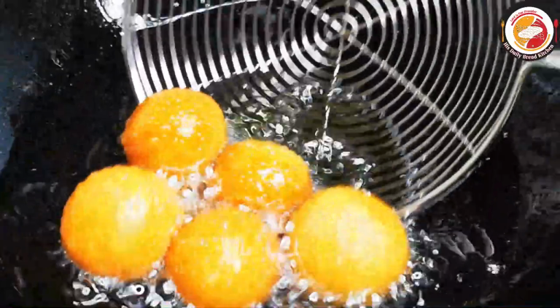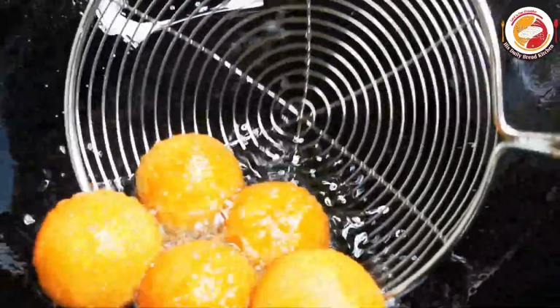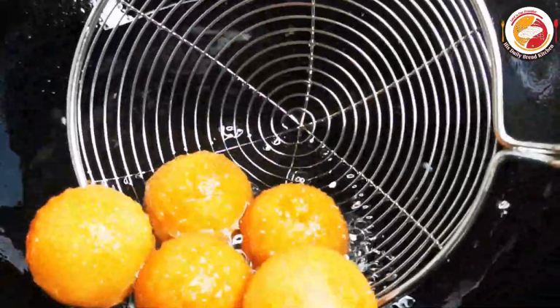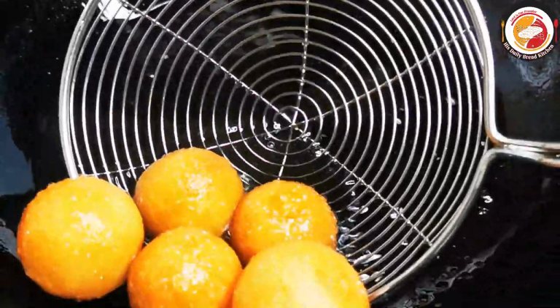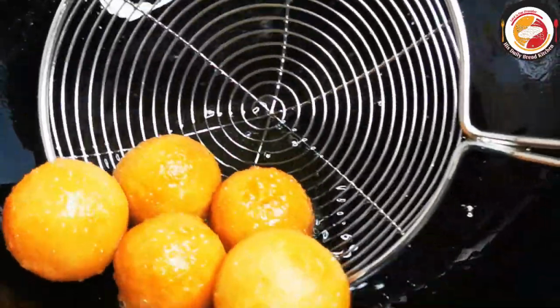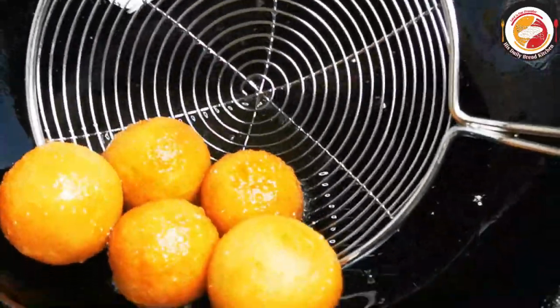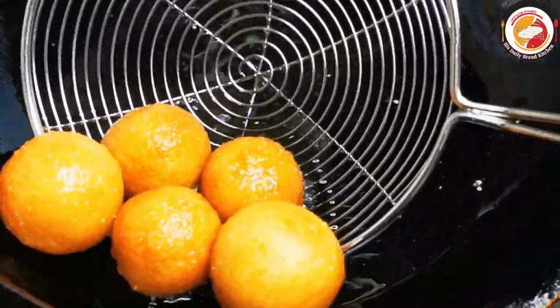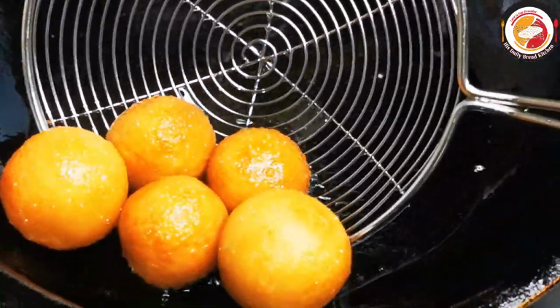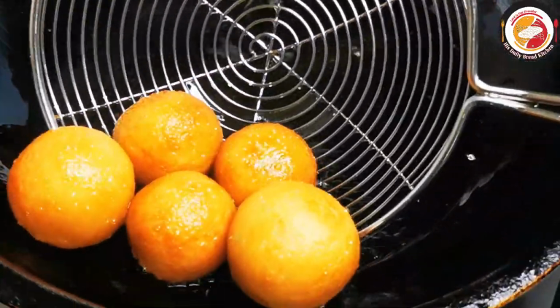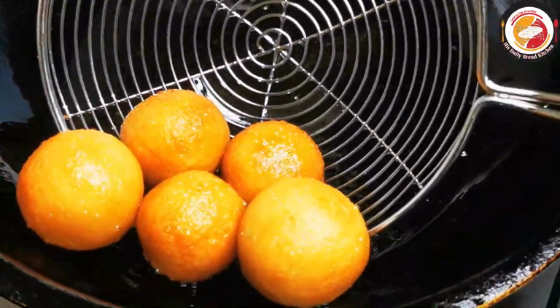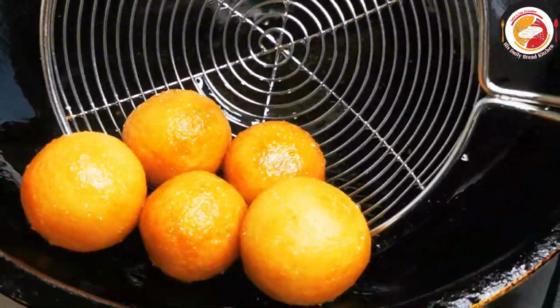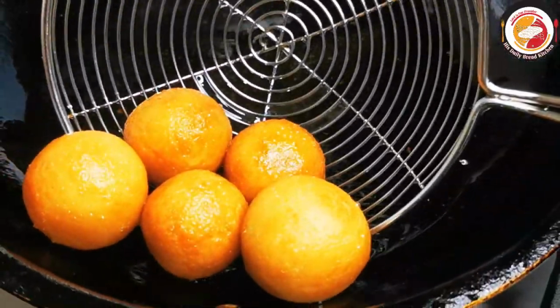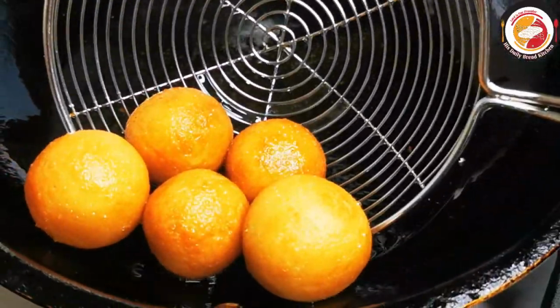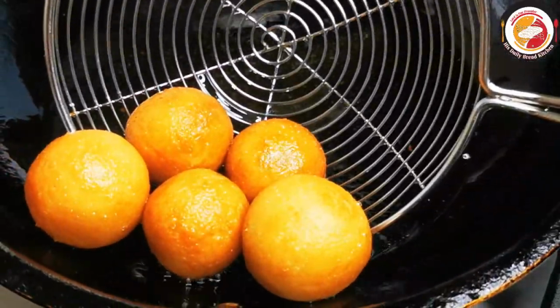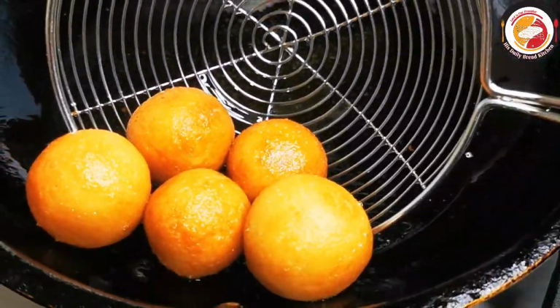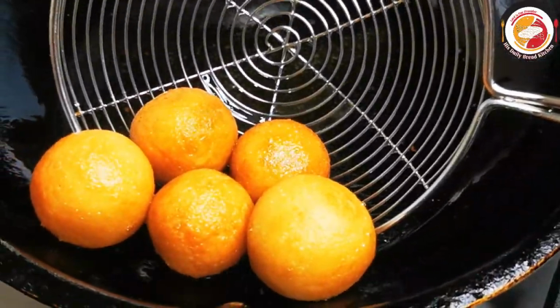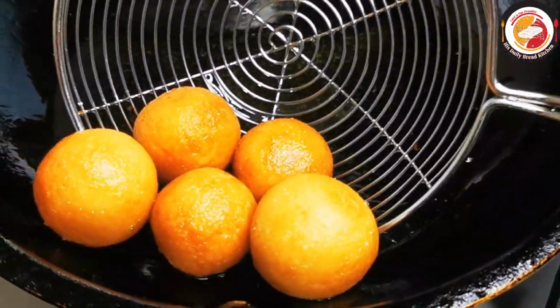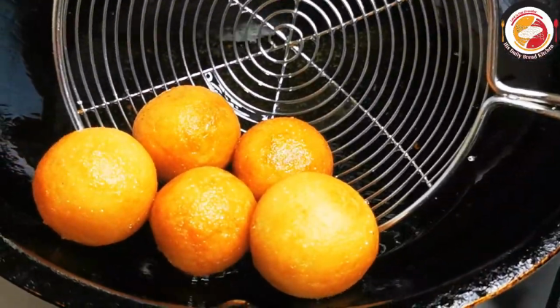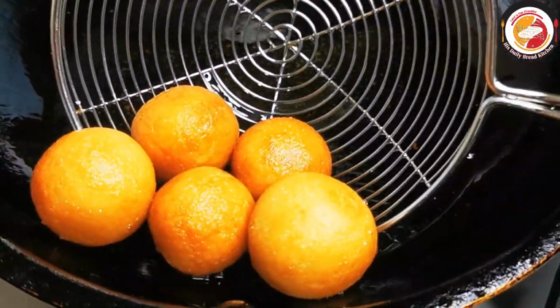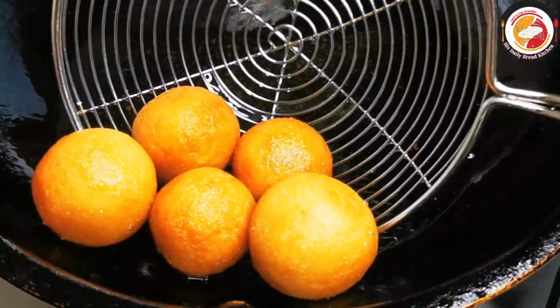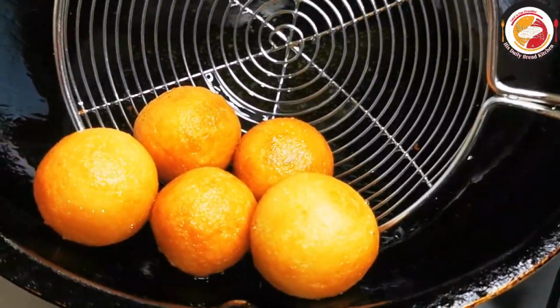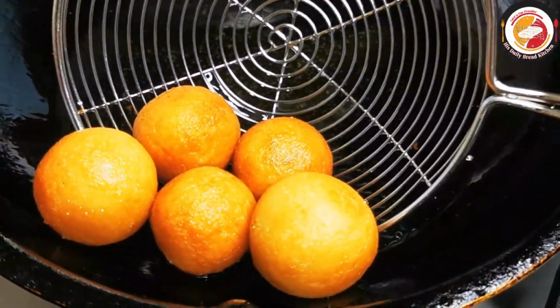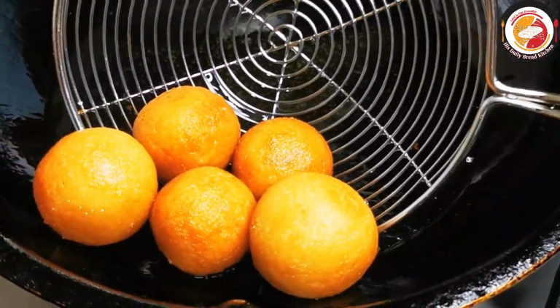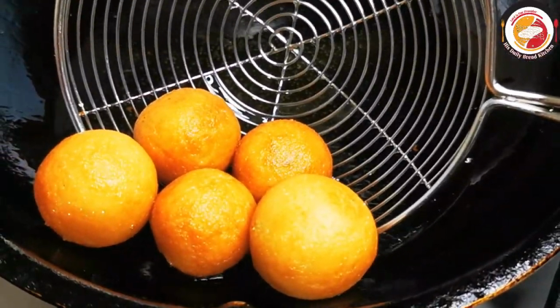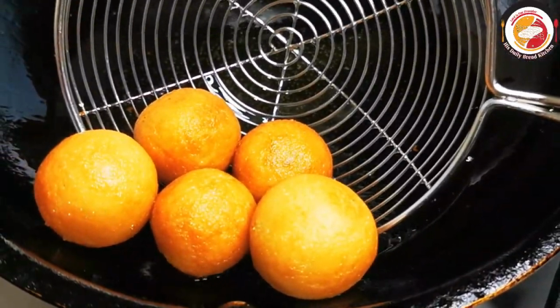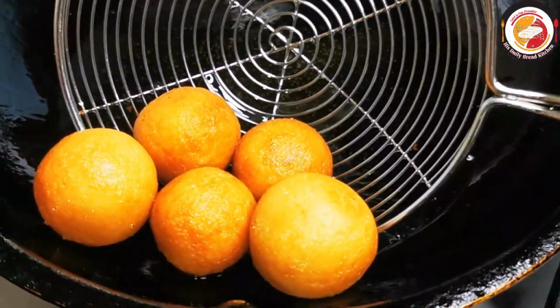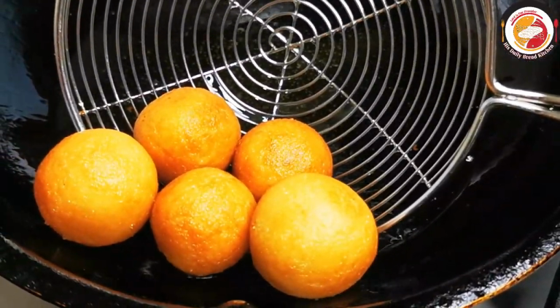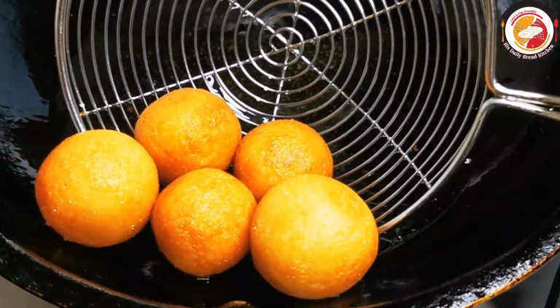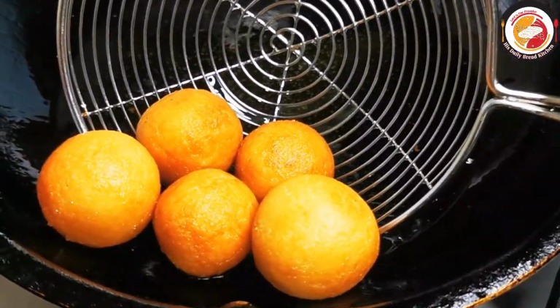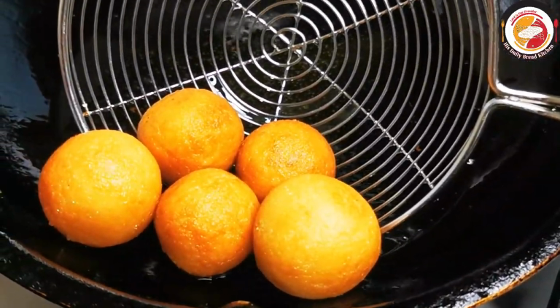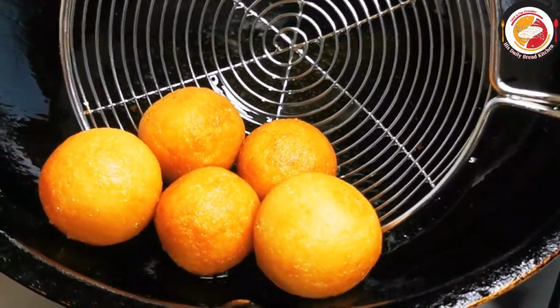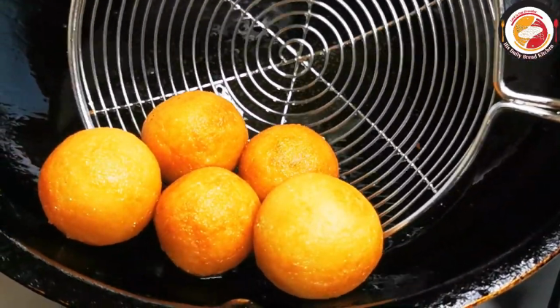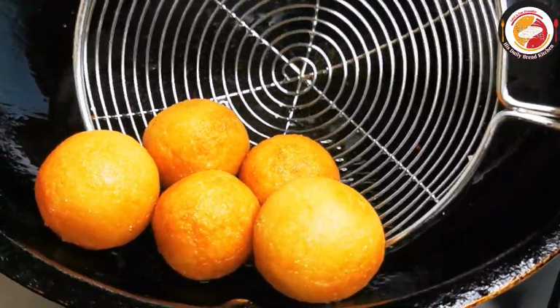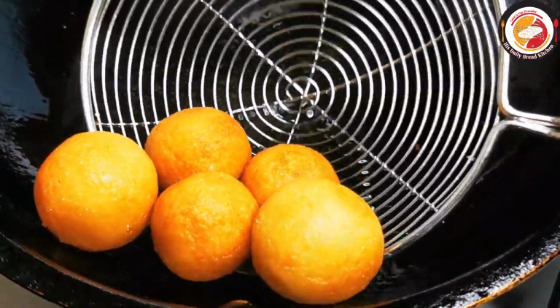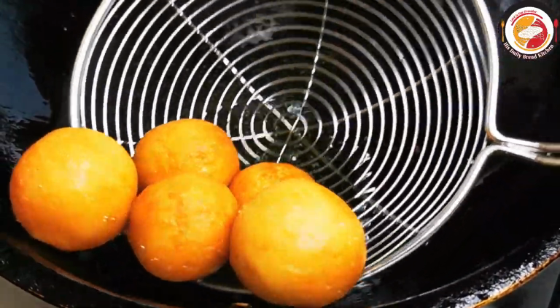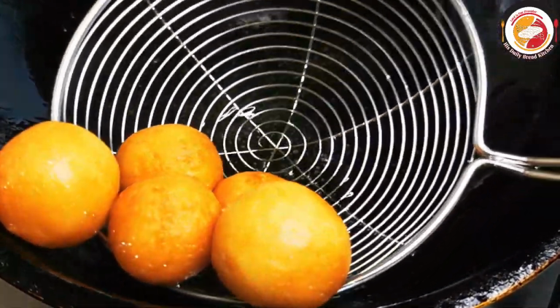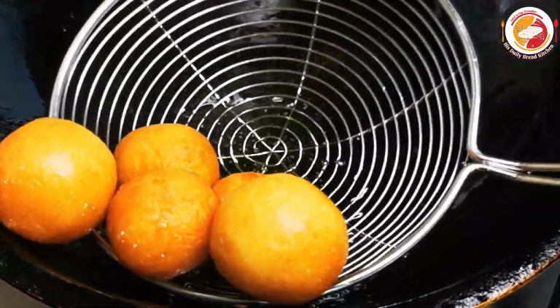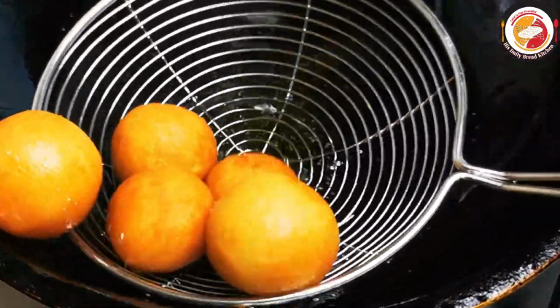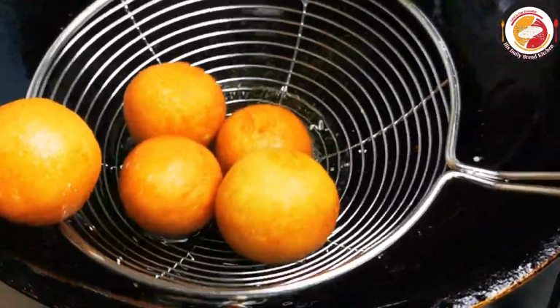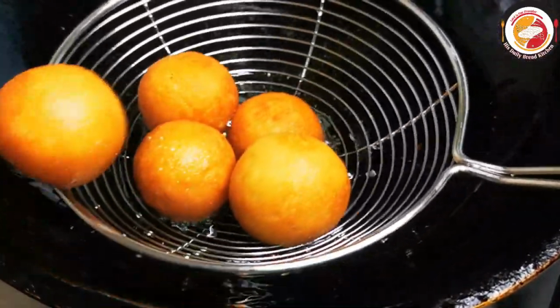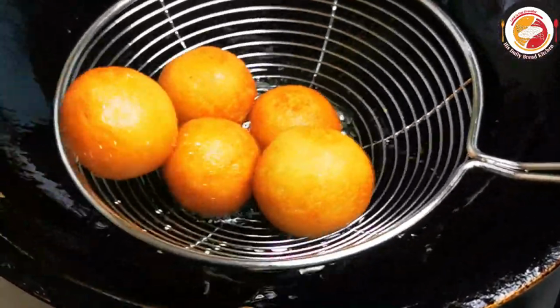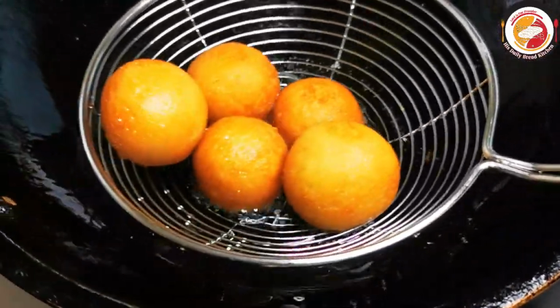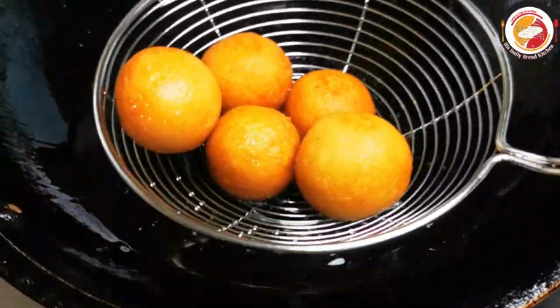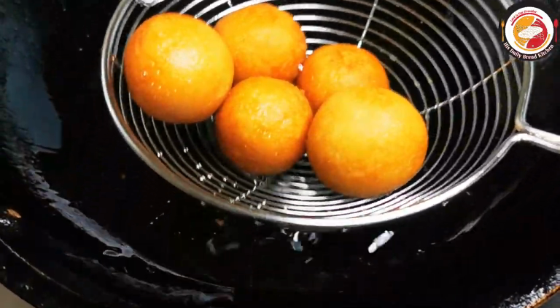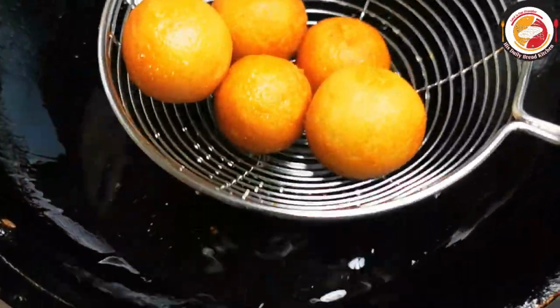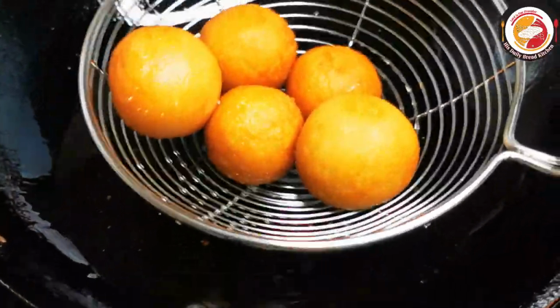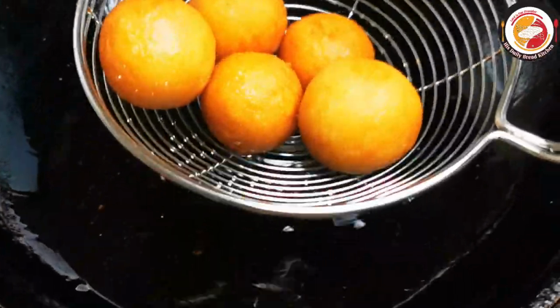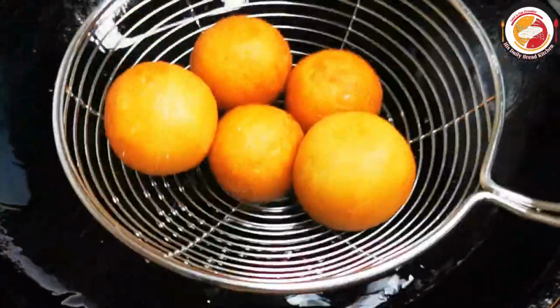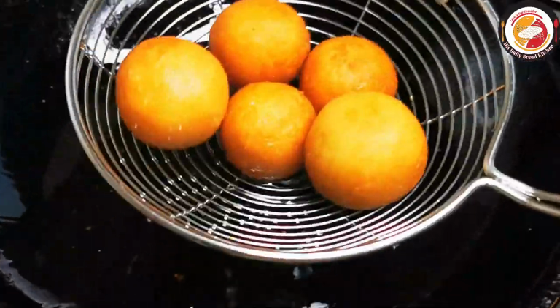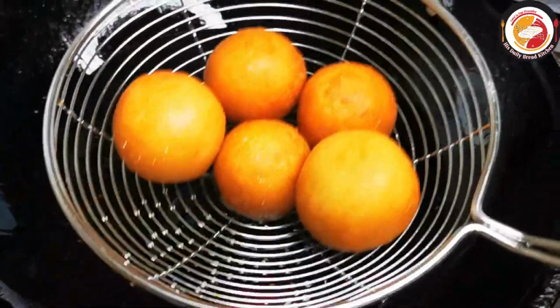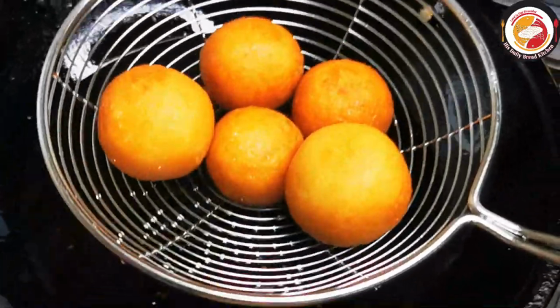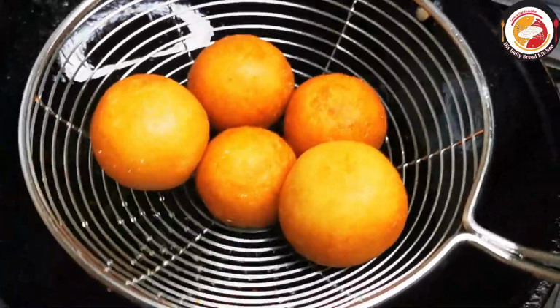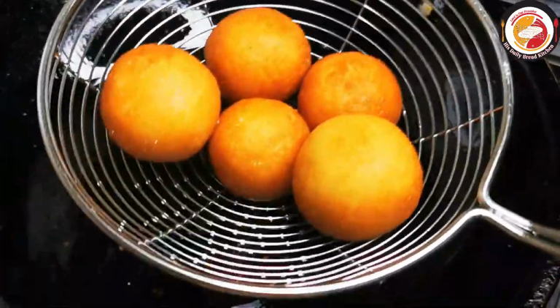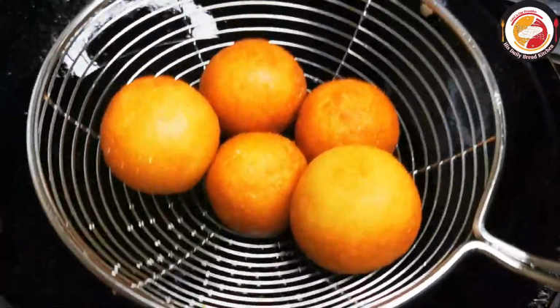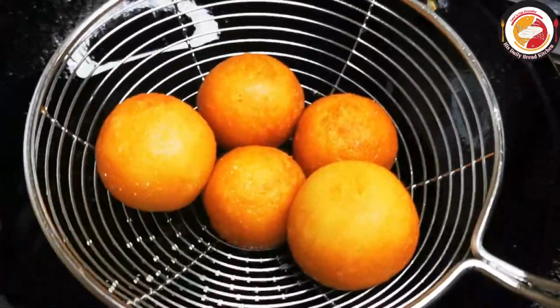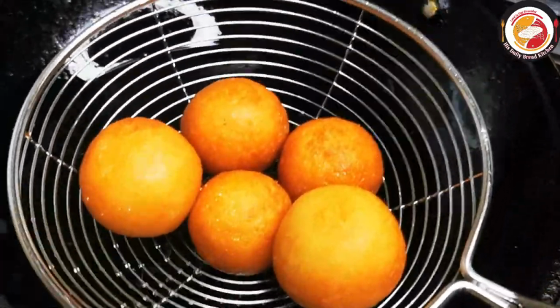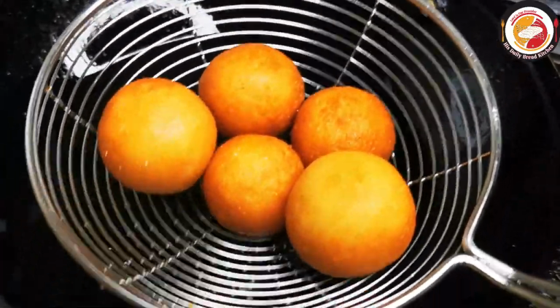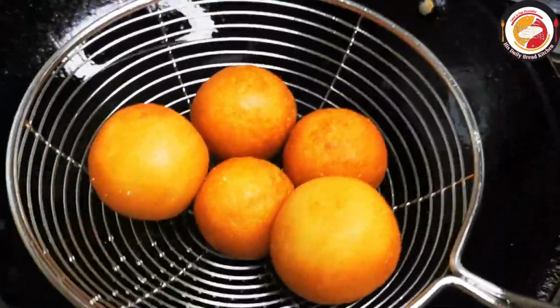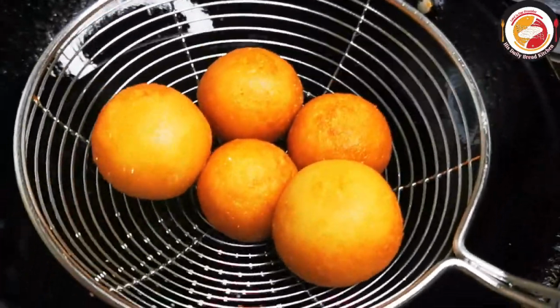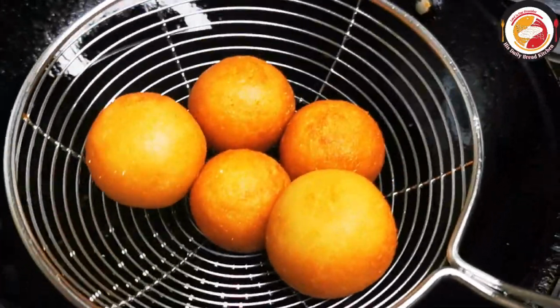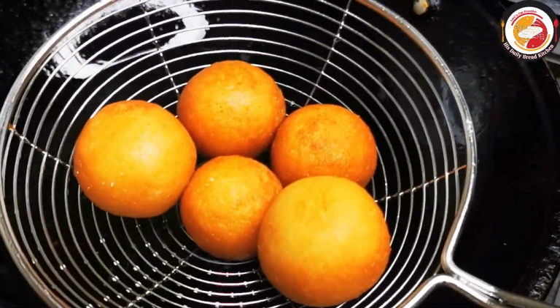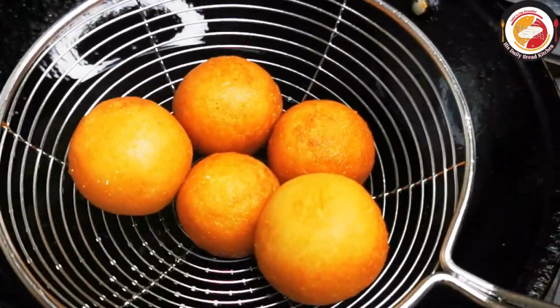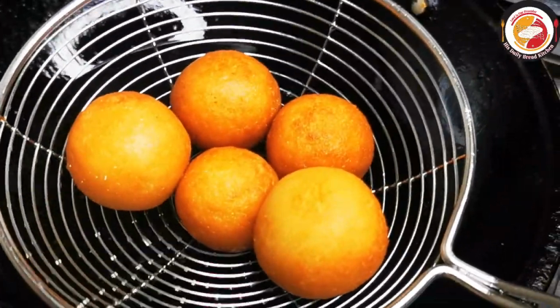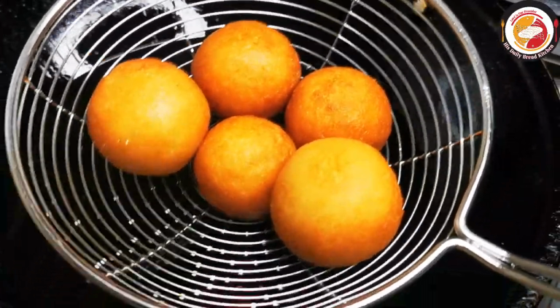Once the frying is done, put them in the sugar syrup to soak for at least 15 to 20 minutes.